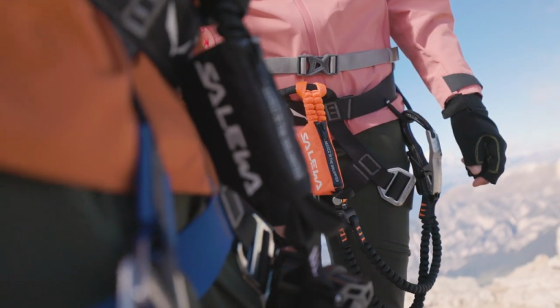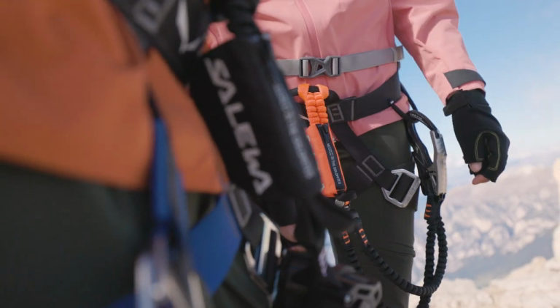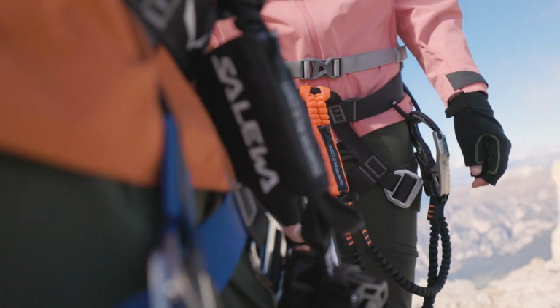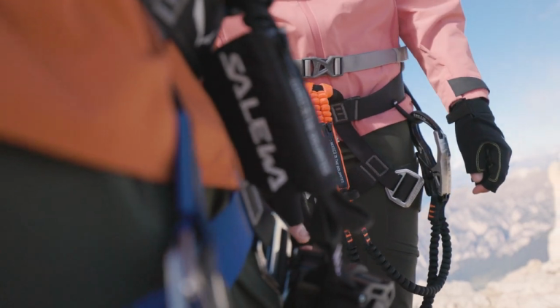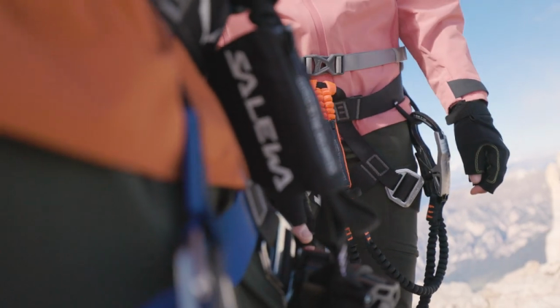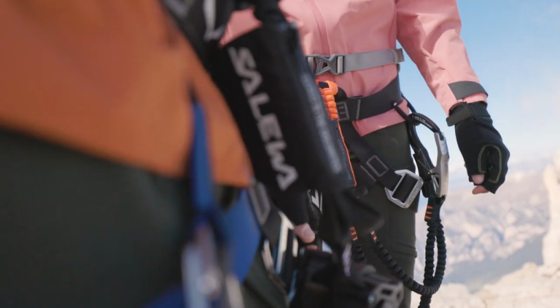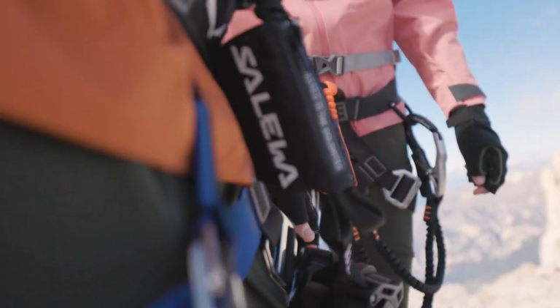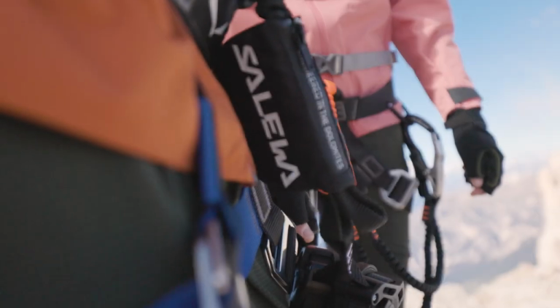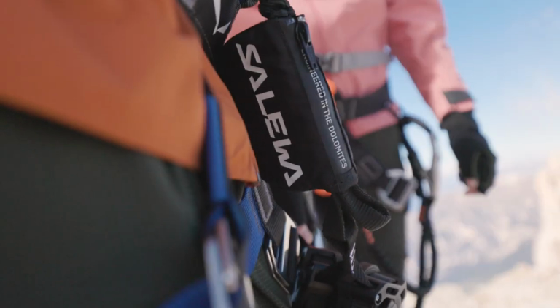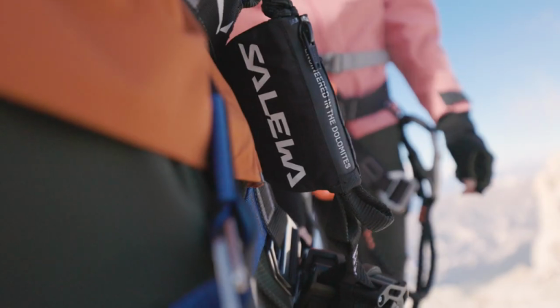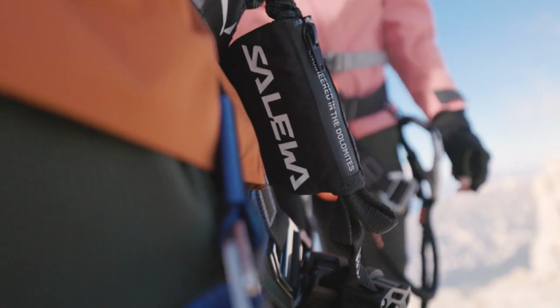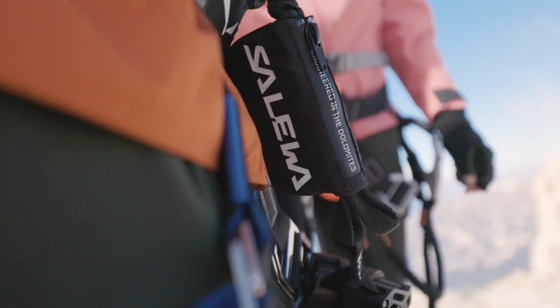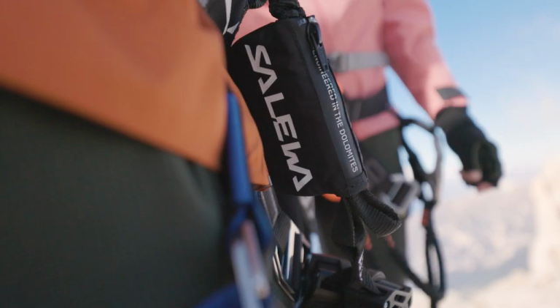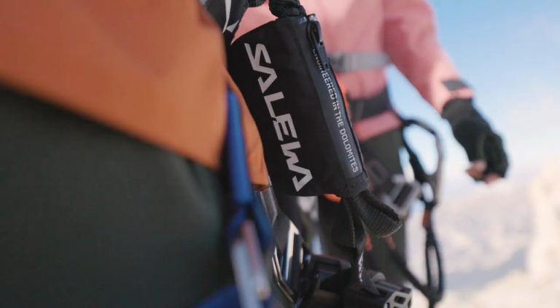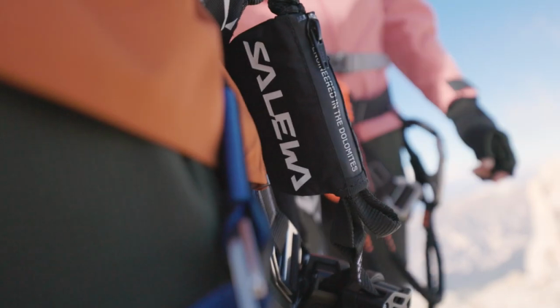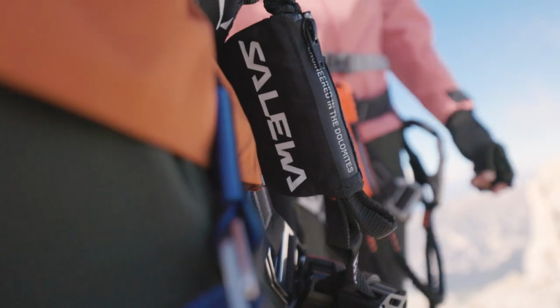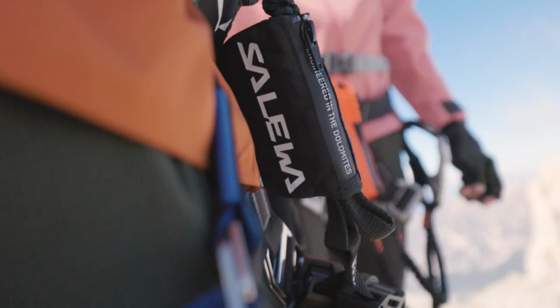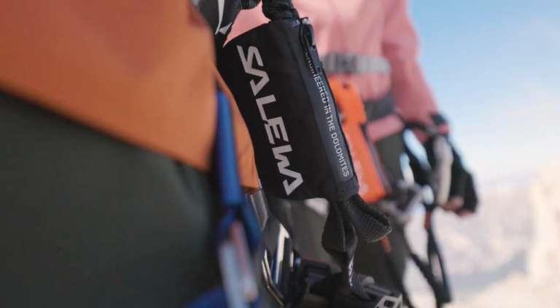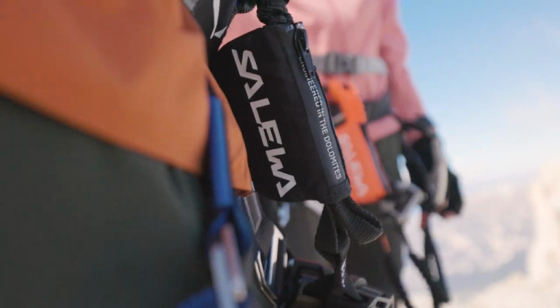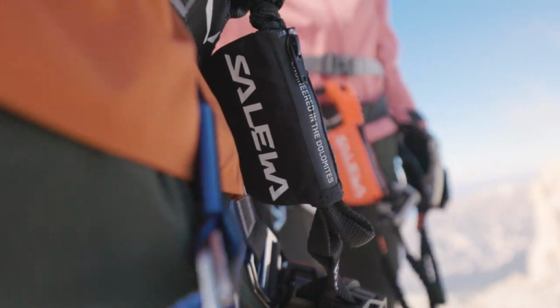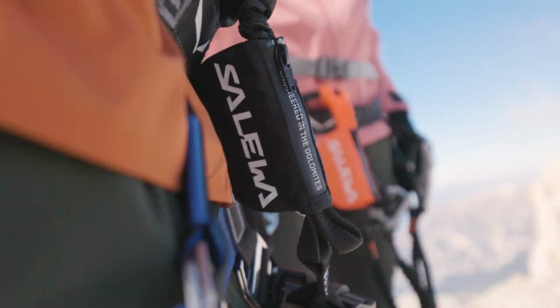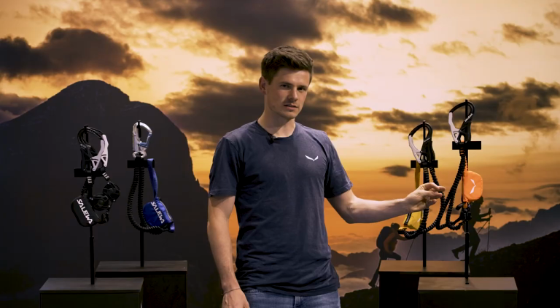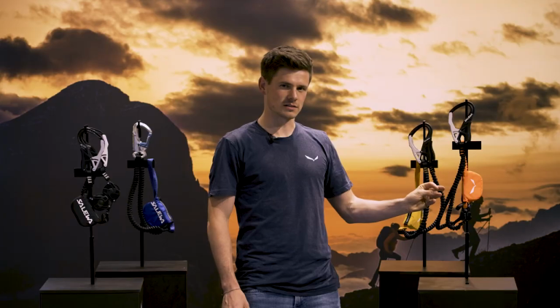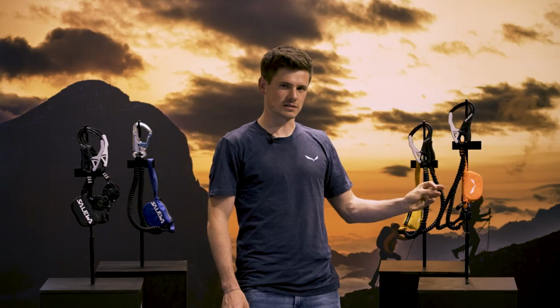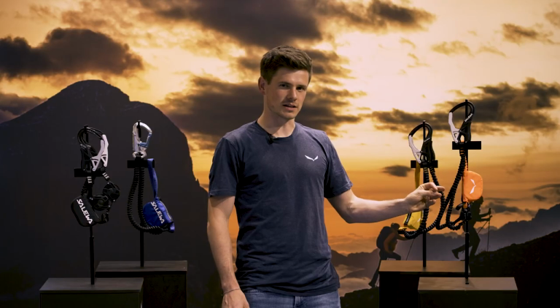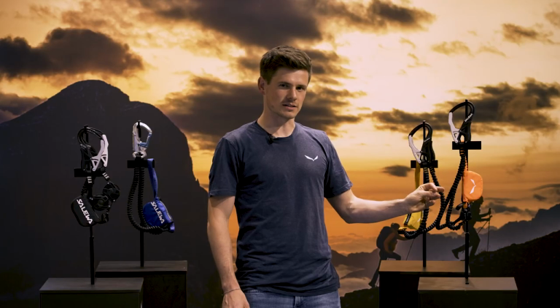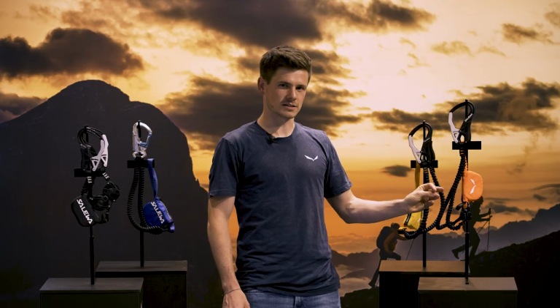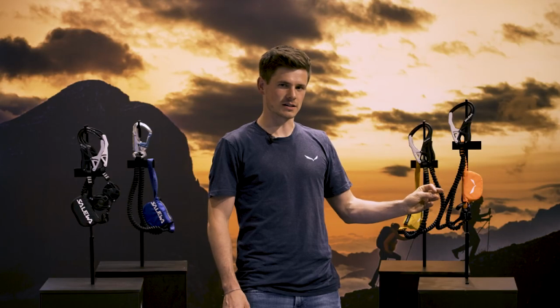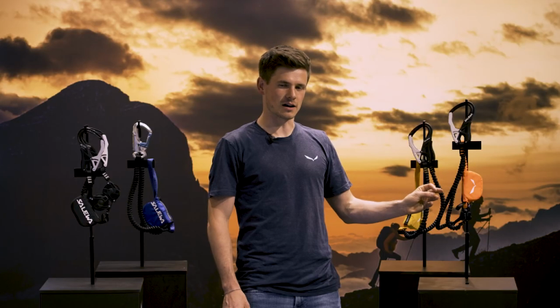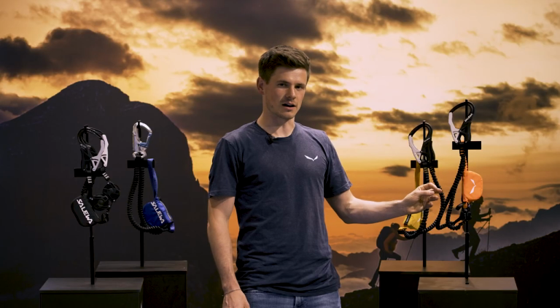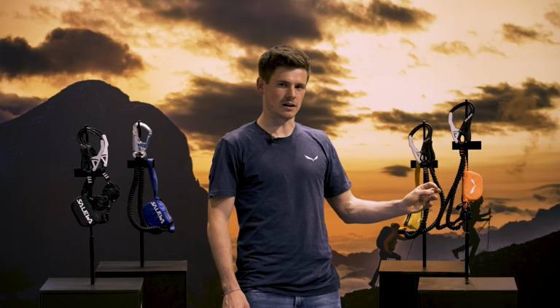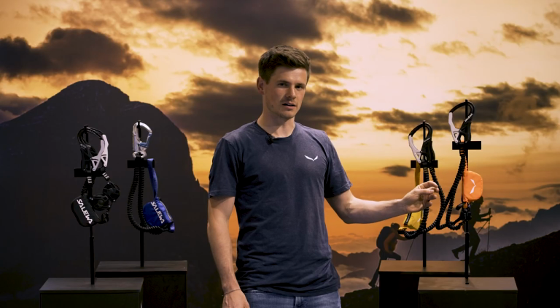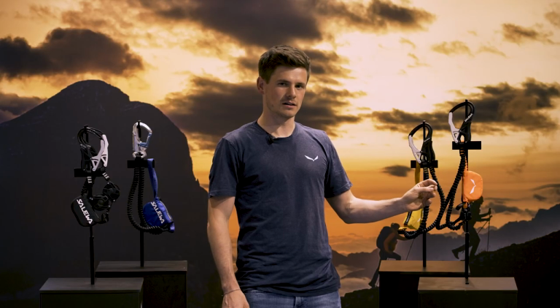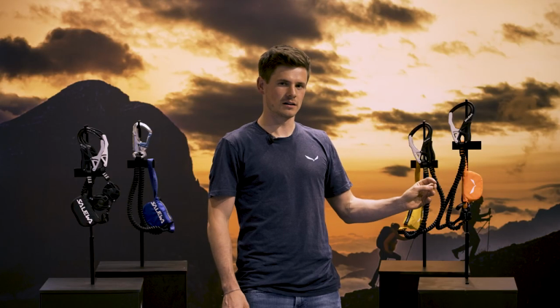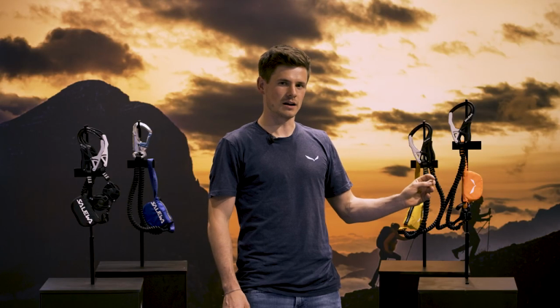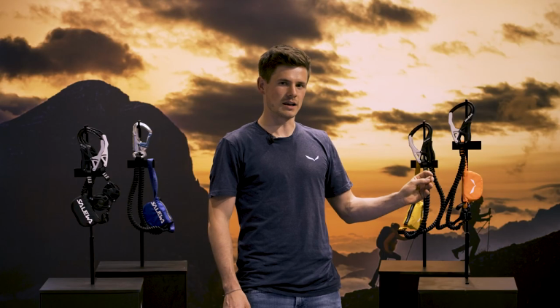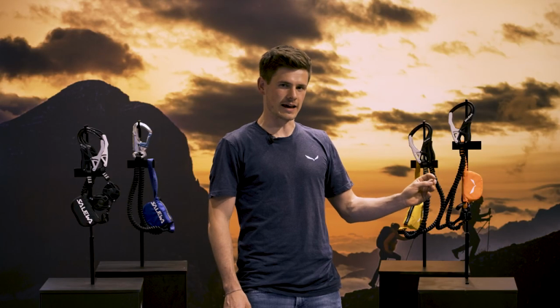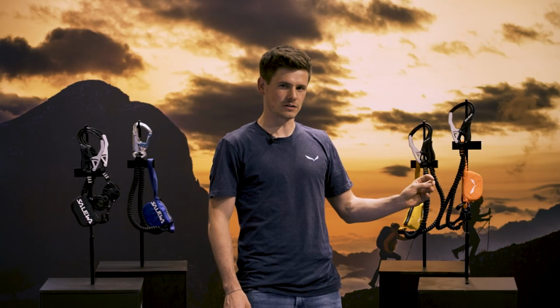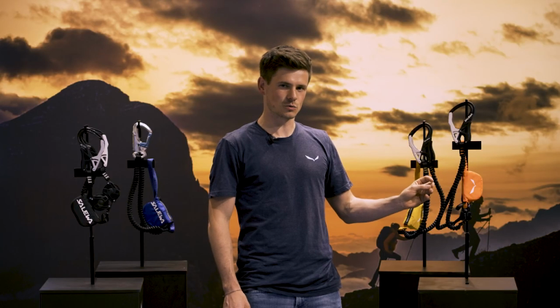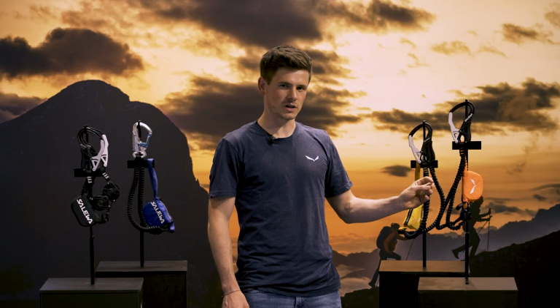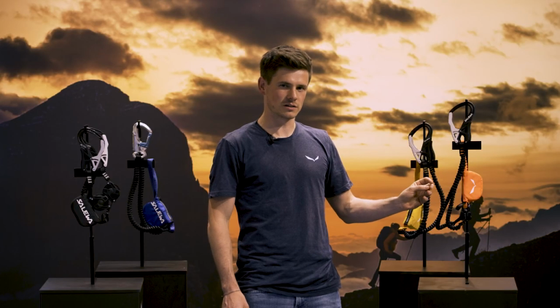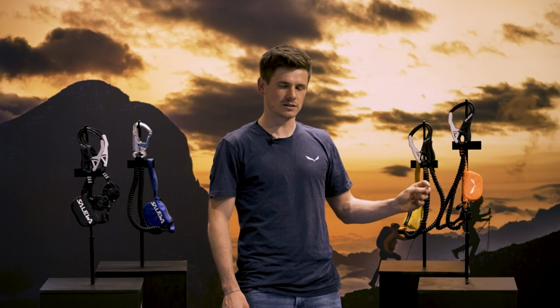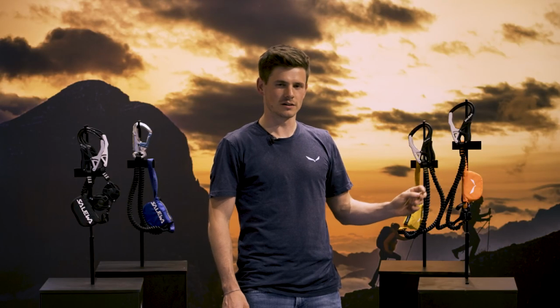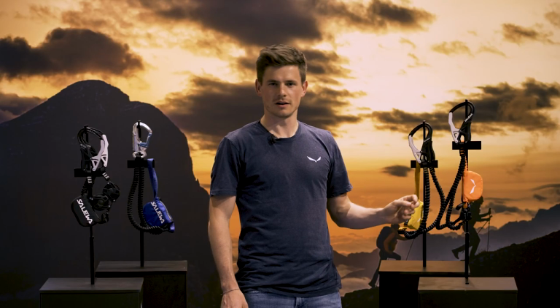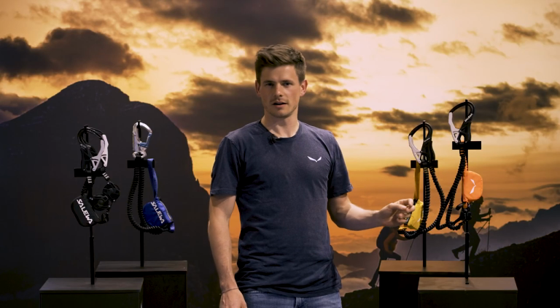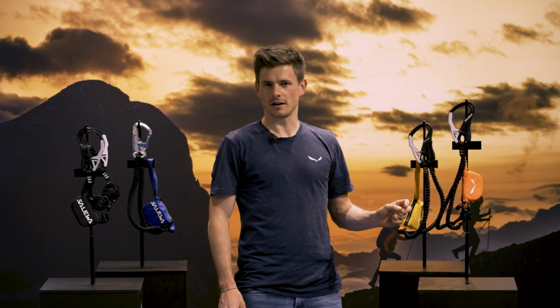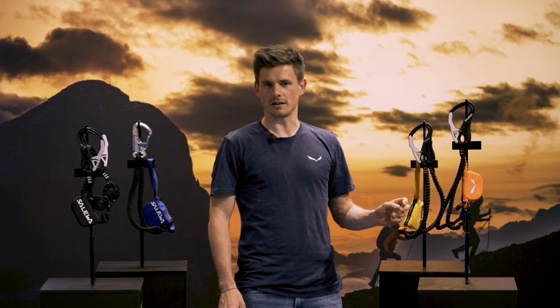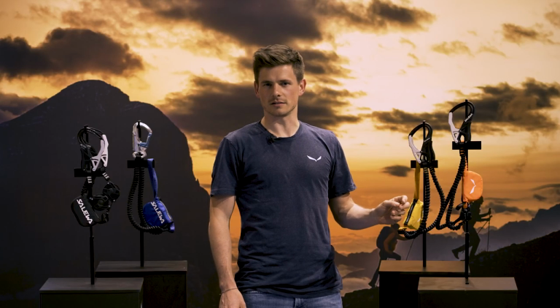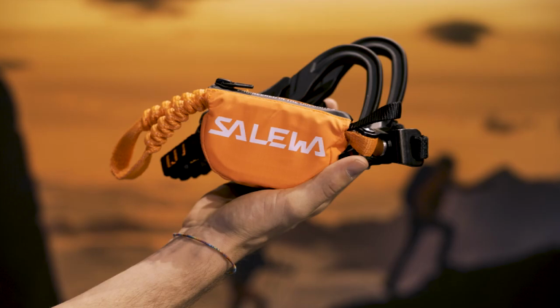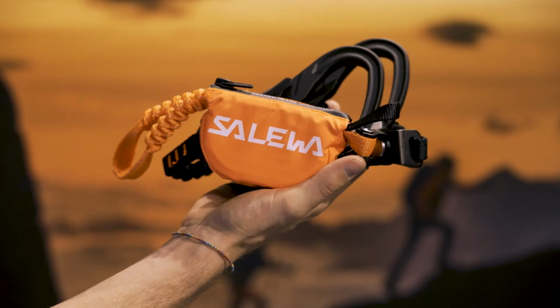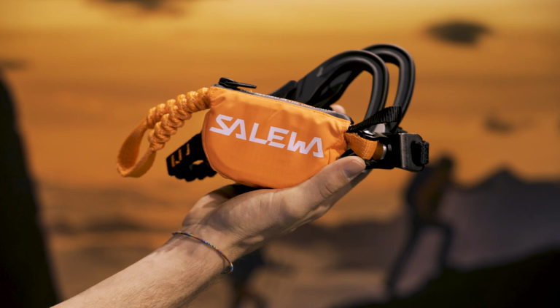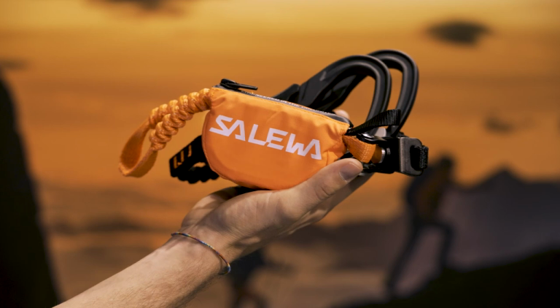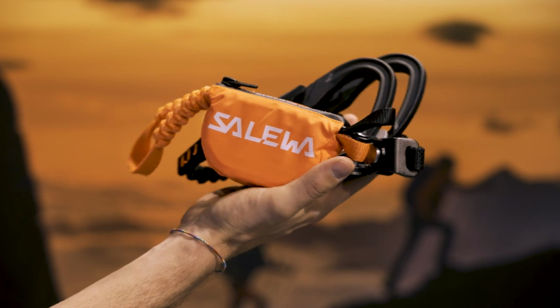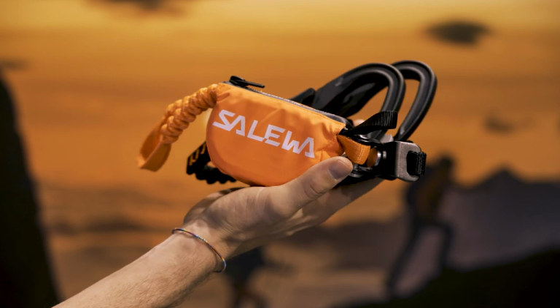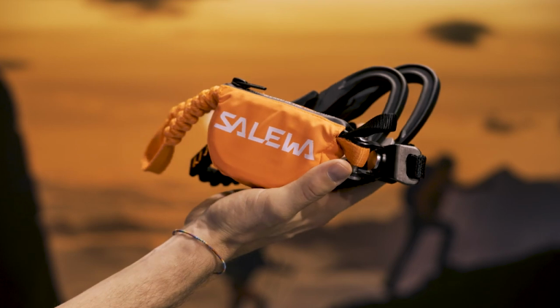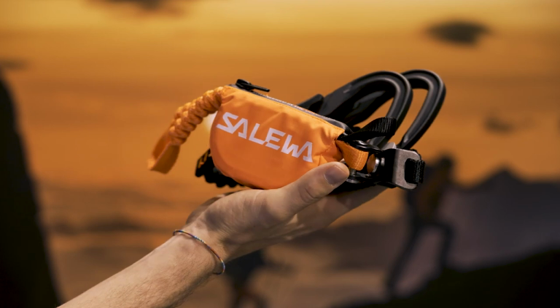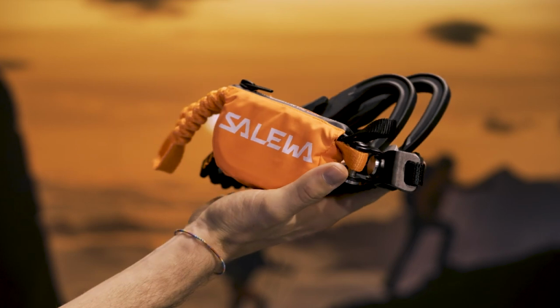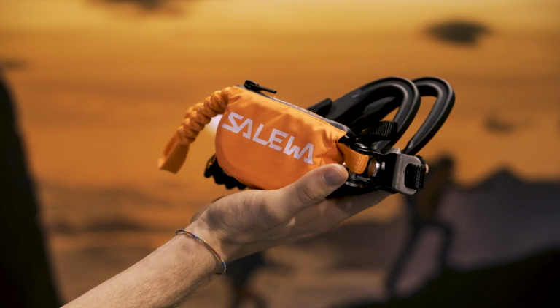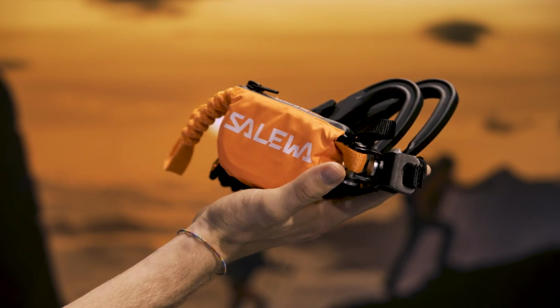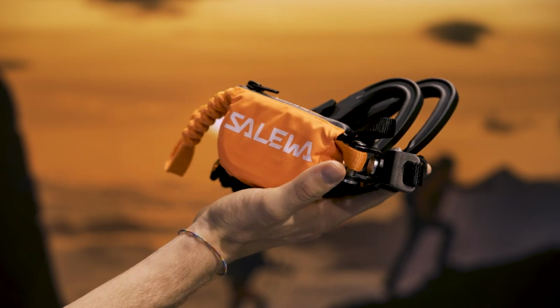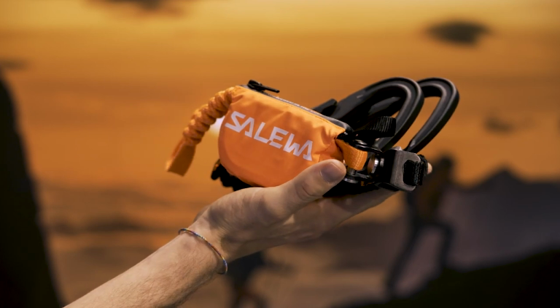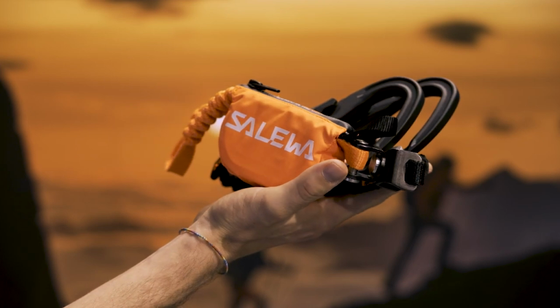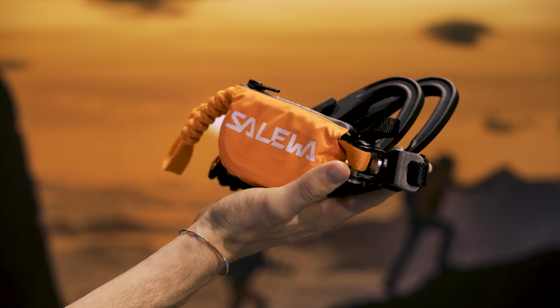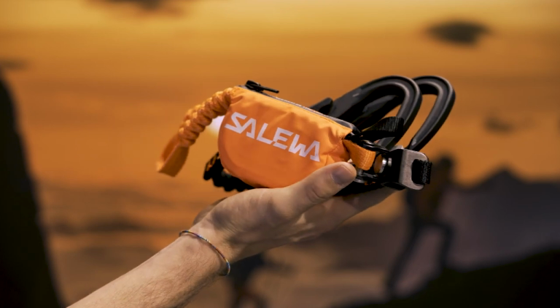Together with the thinner lanyards, the sets are lightweight and astonishingly compact to carry.